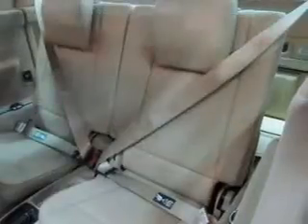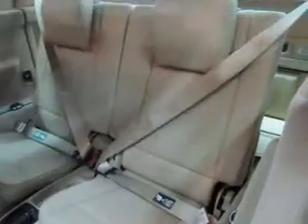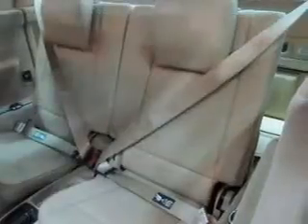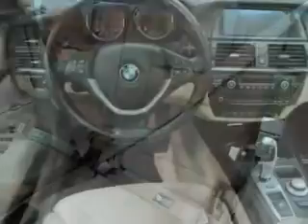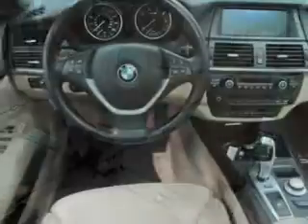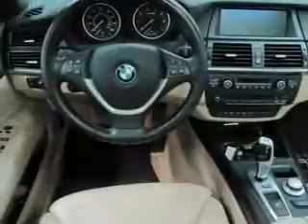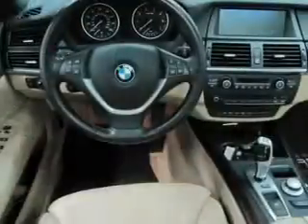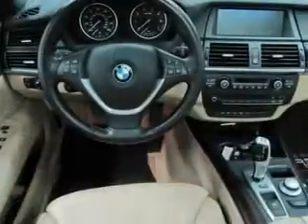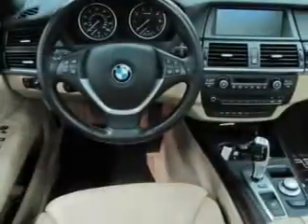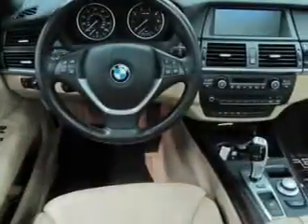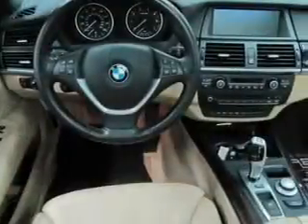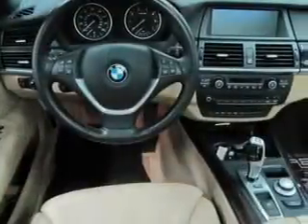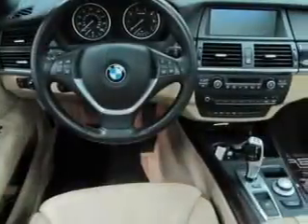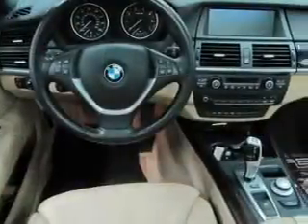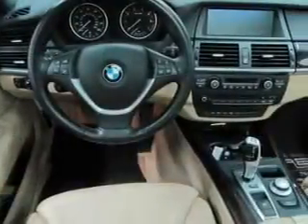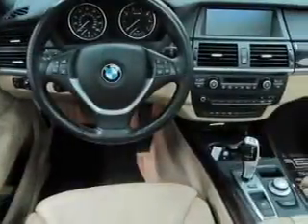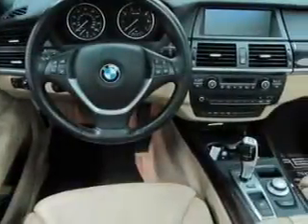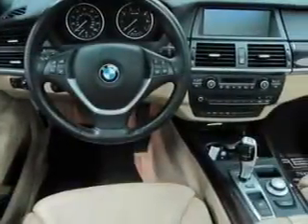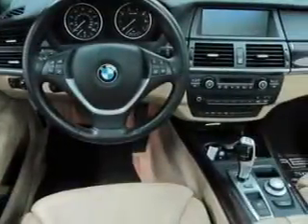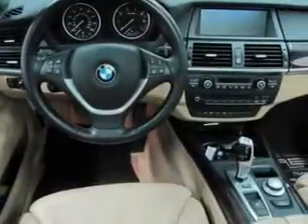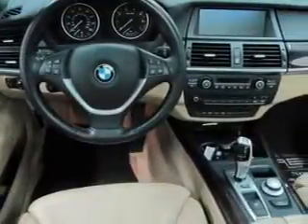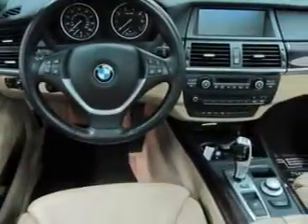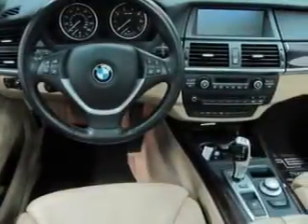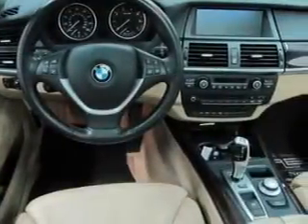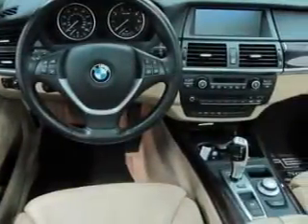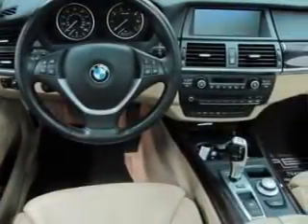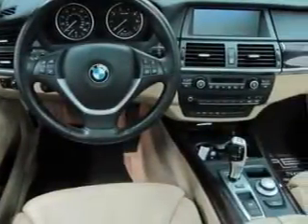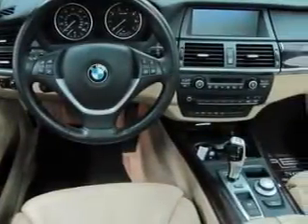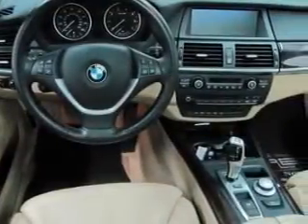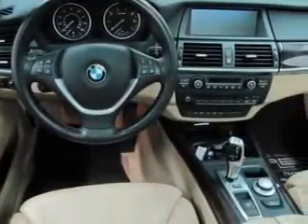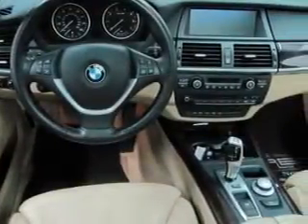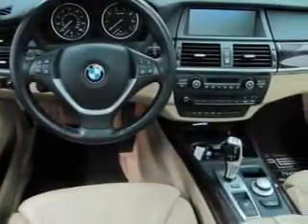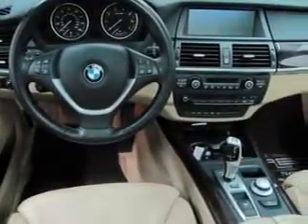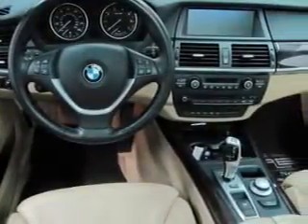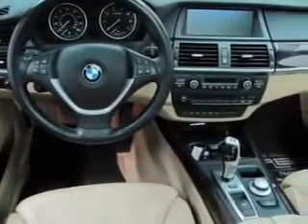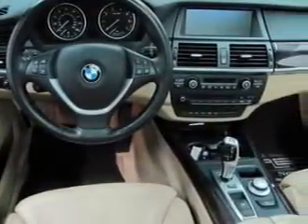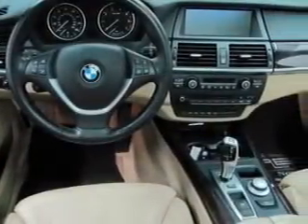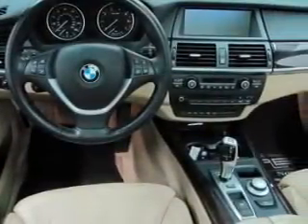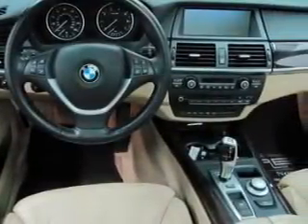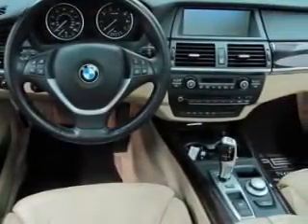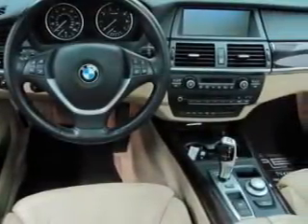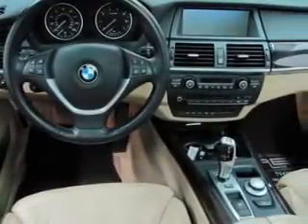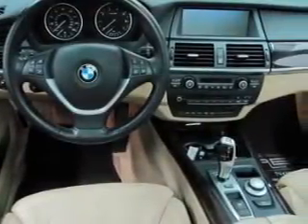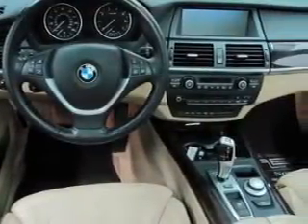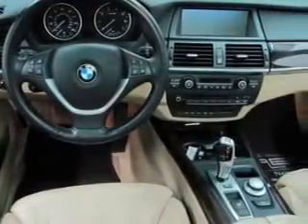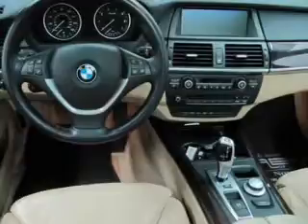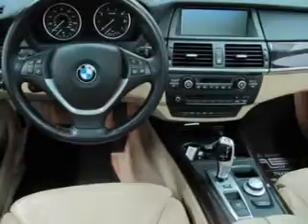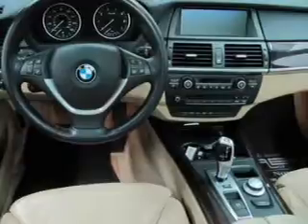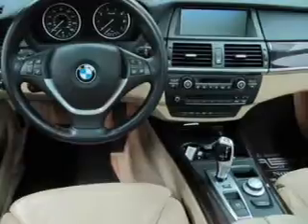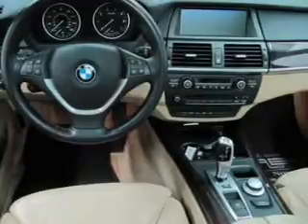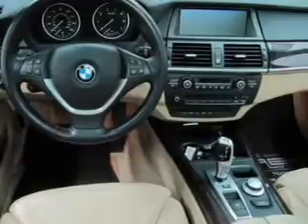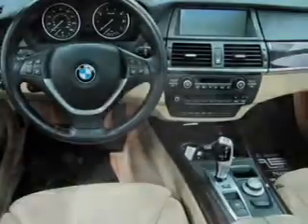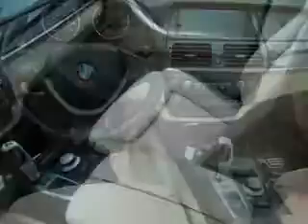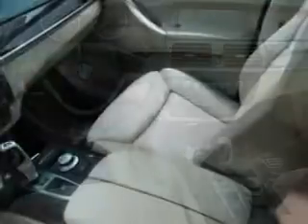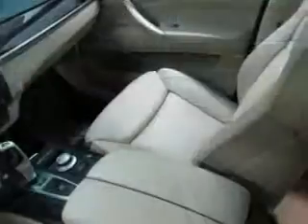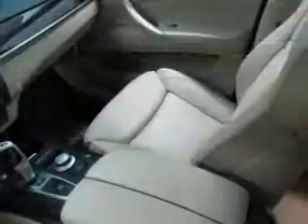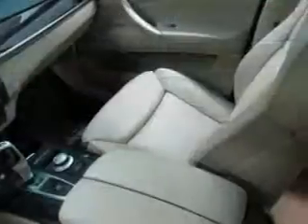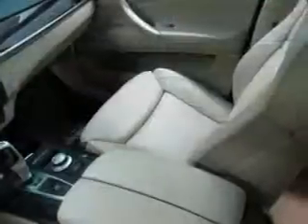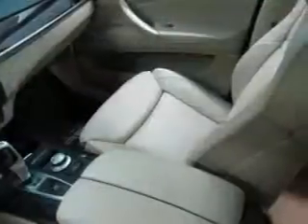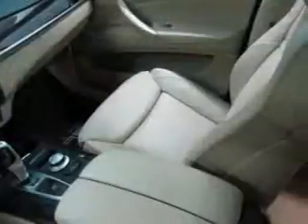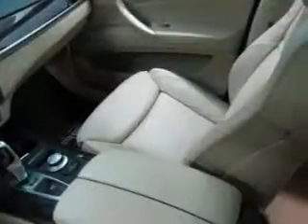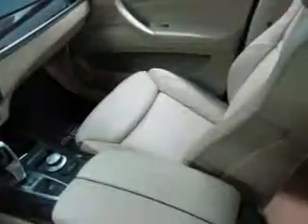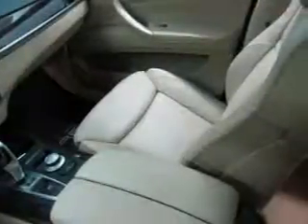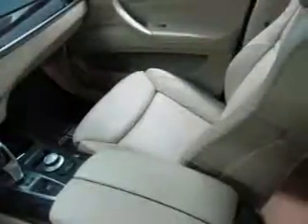Power door locks. Power windows. Cruise control. An AM-FM stereo with a CD player. And satellite radio.